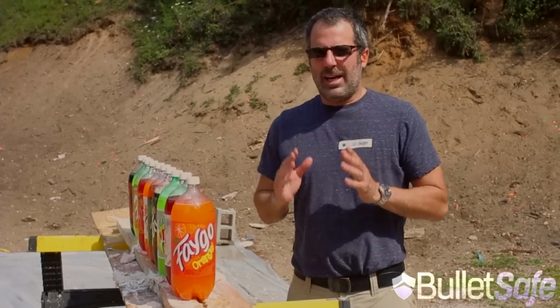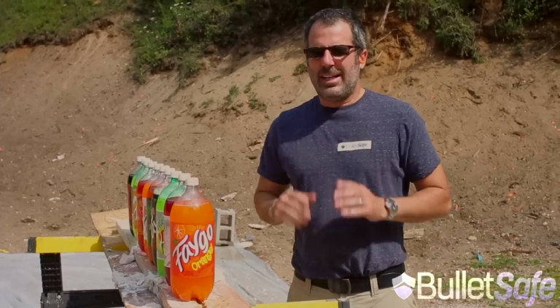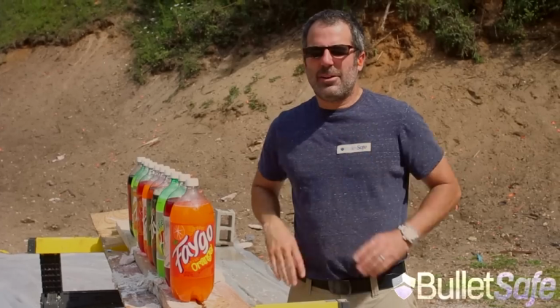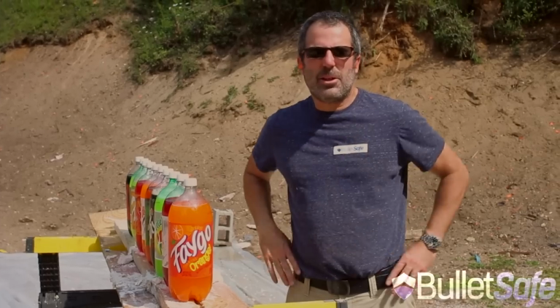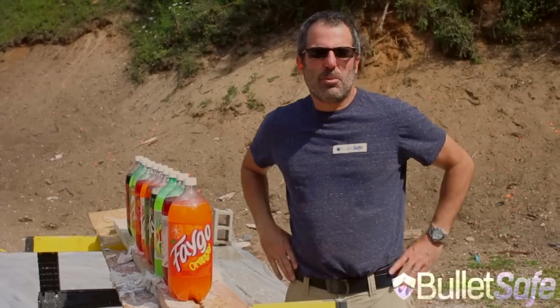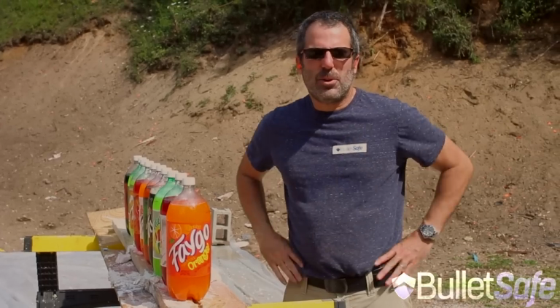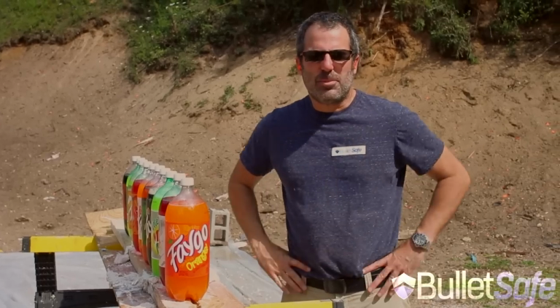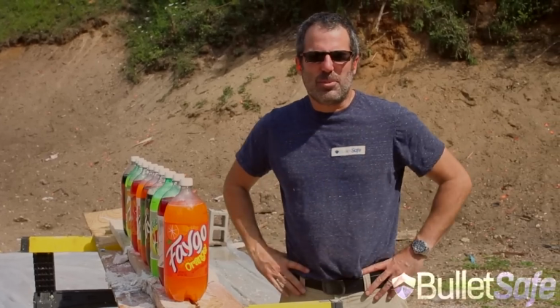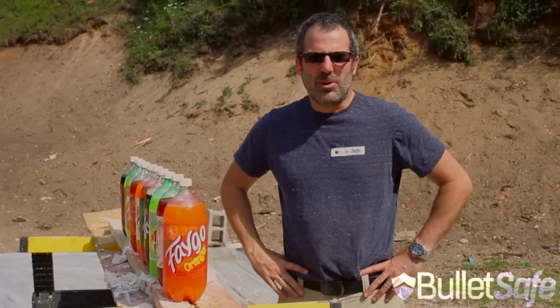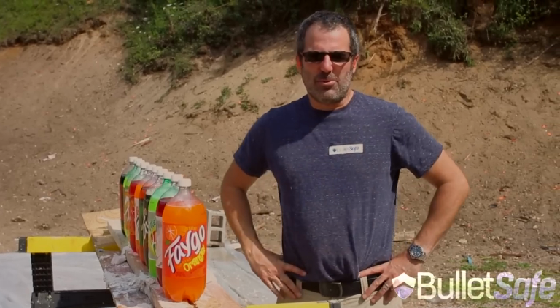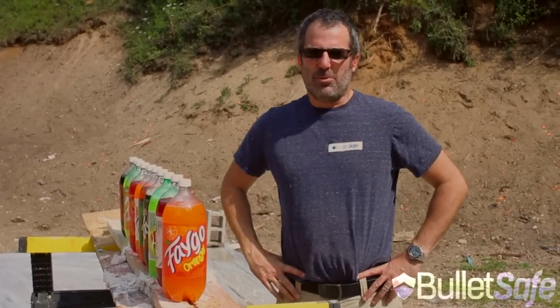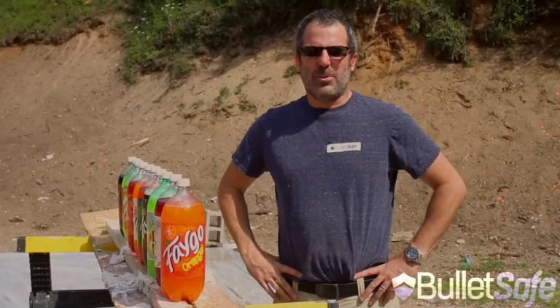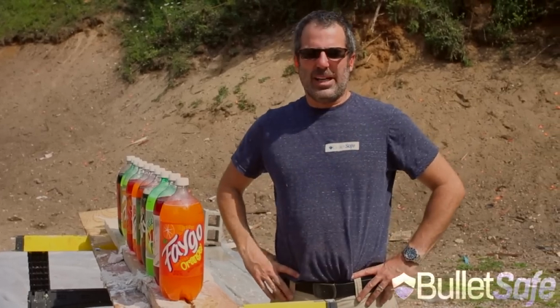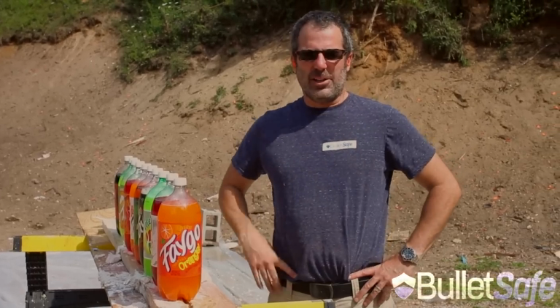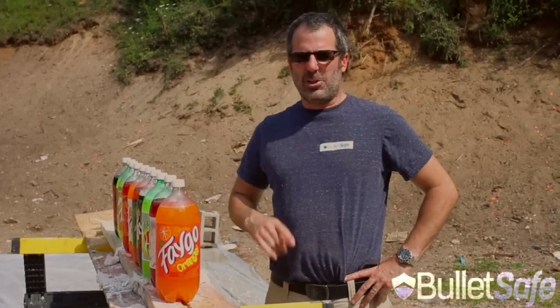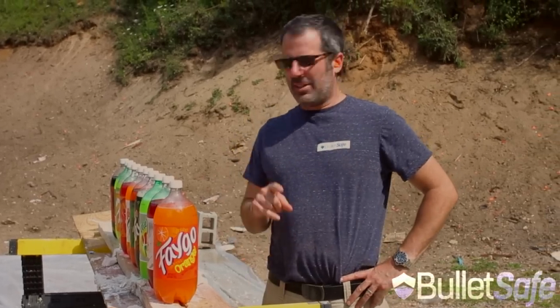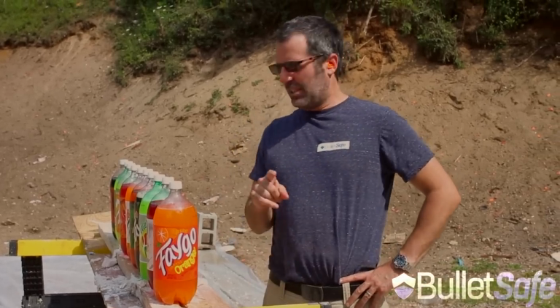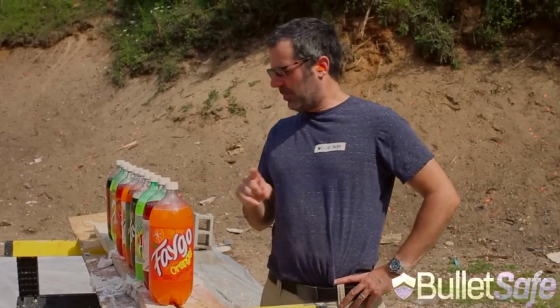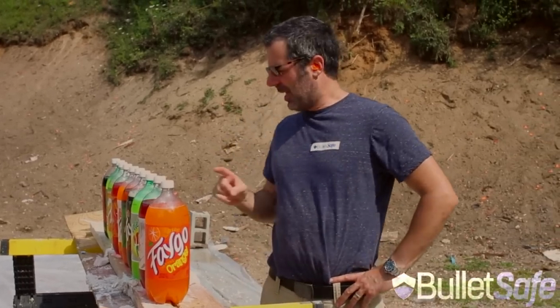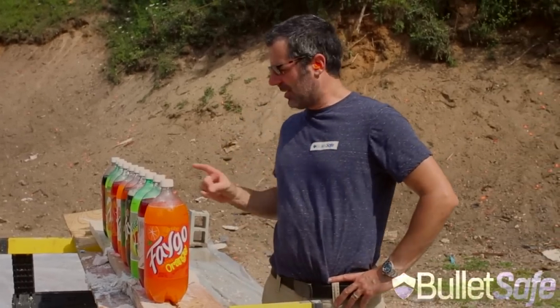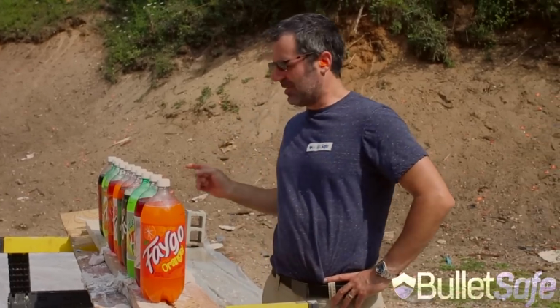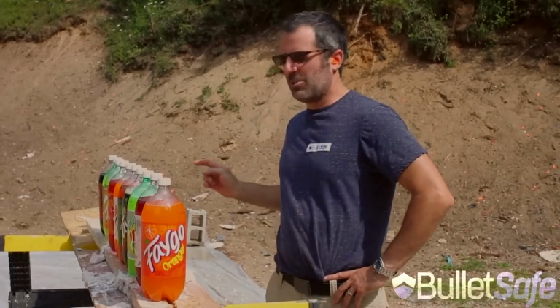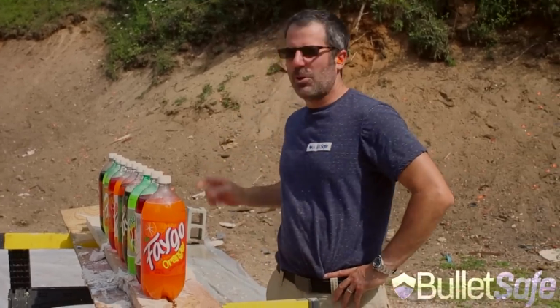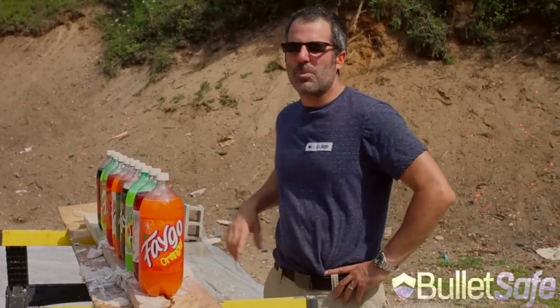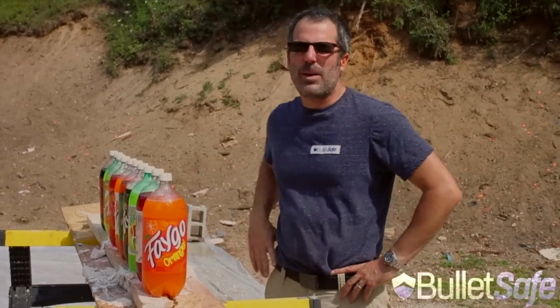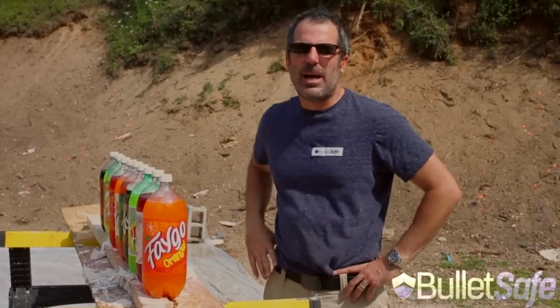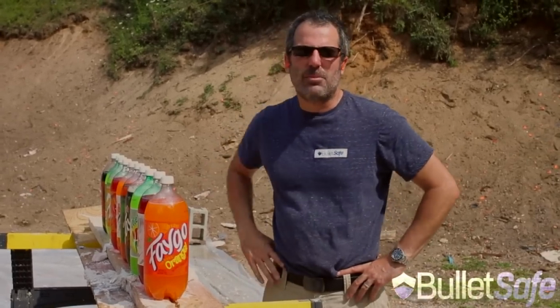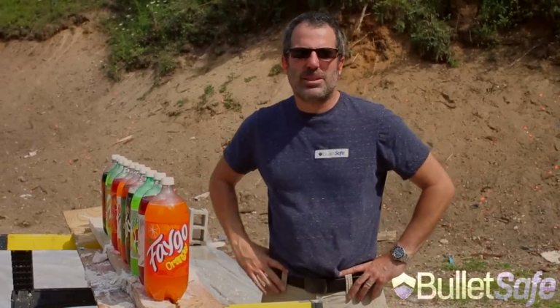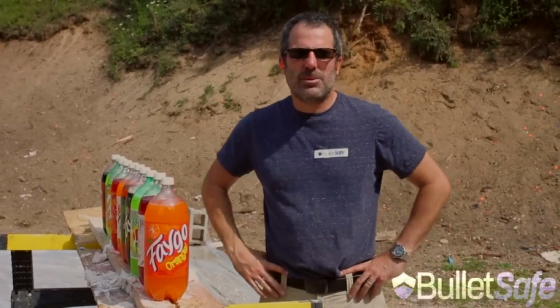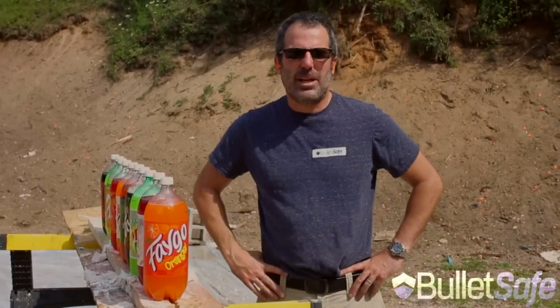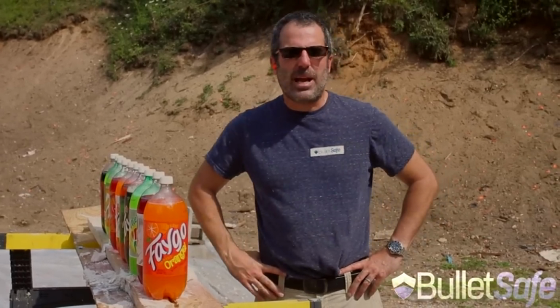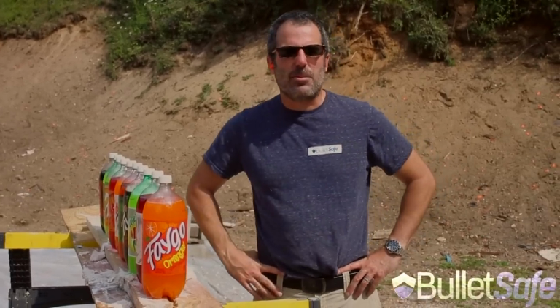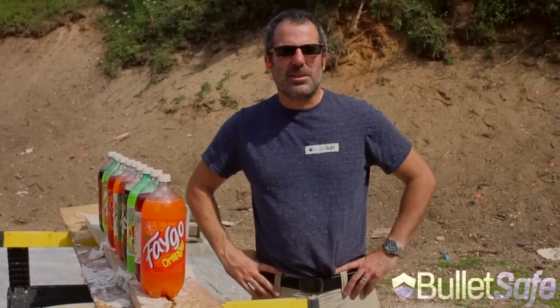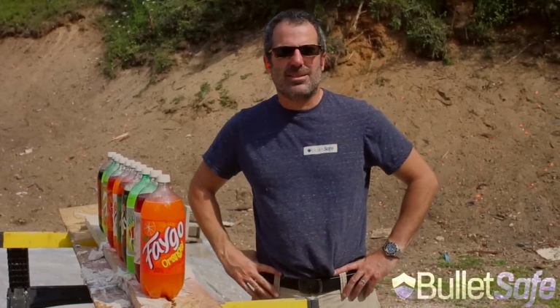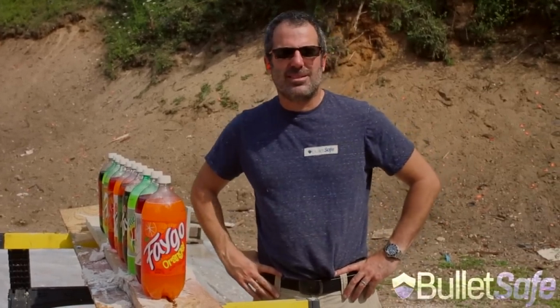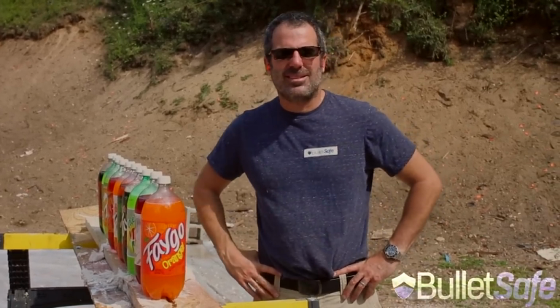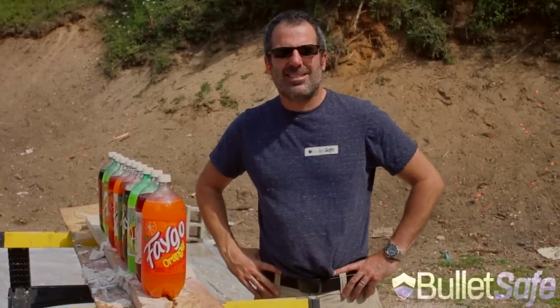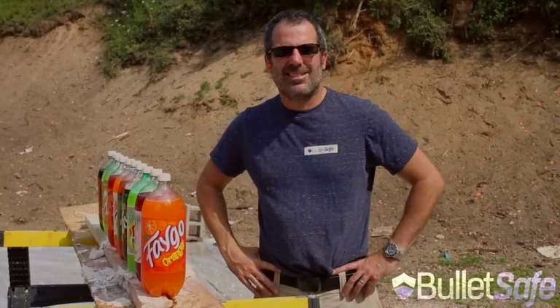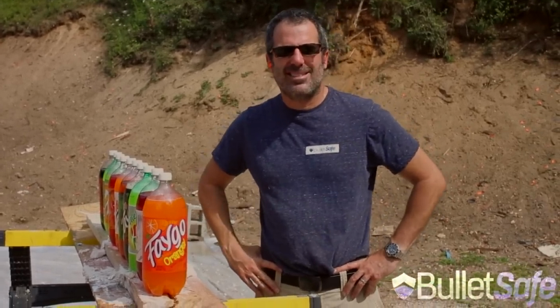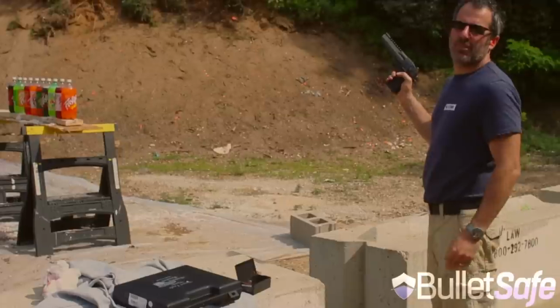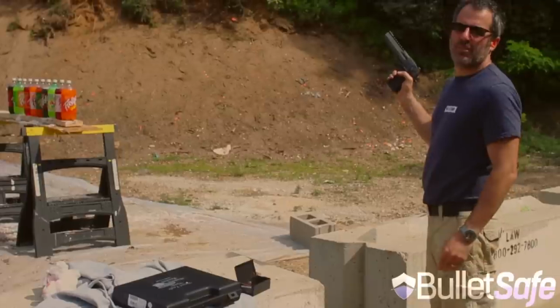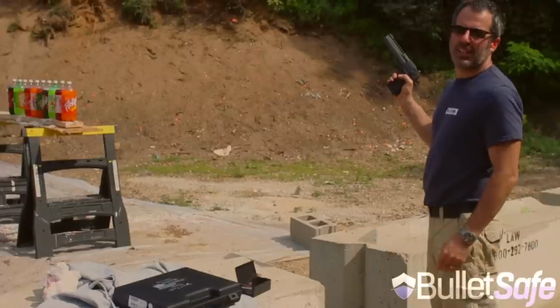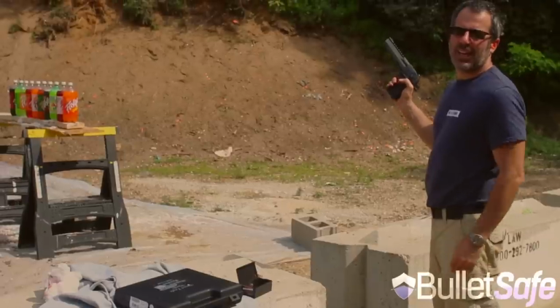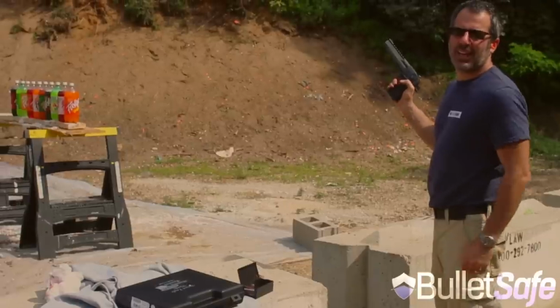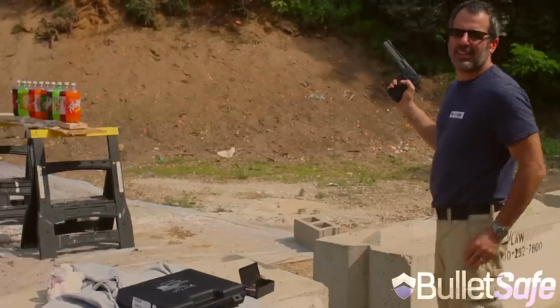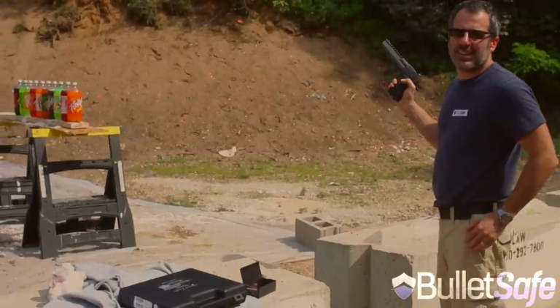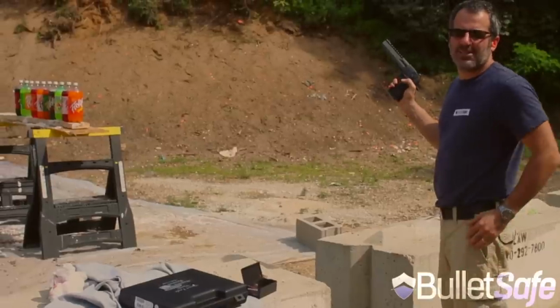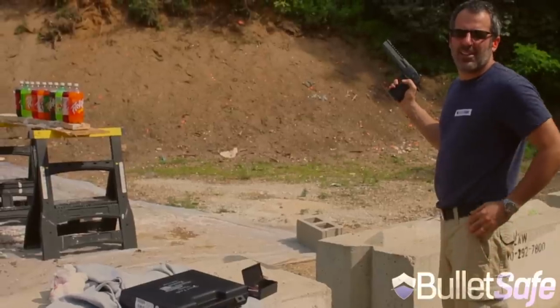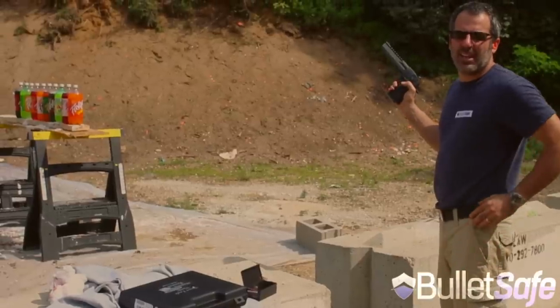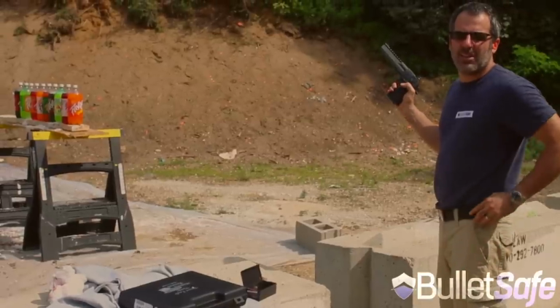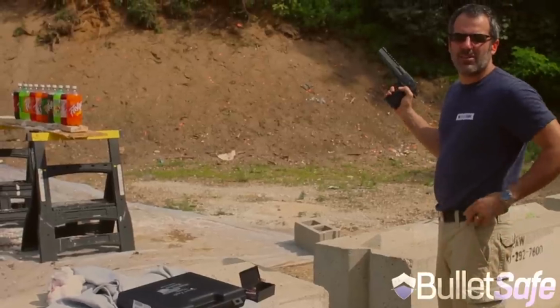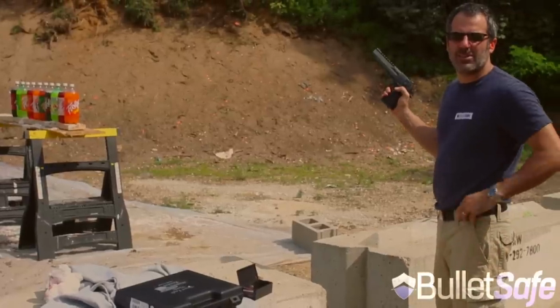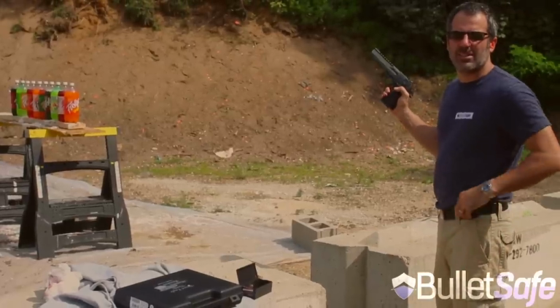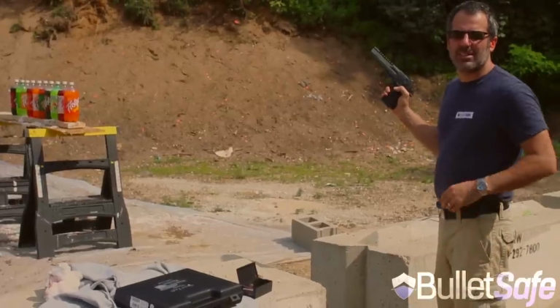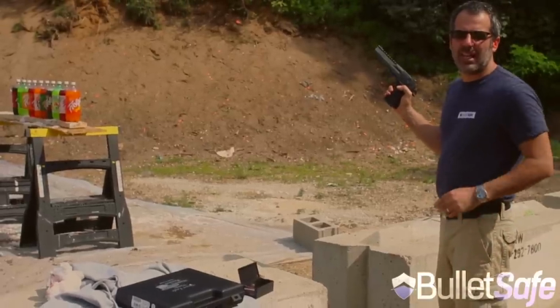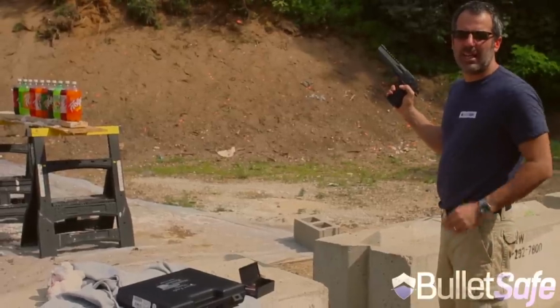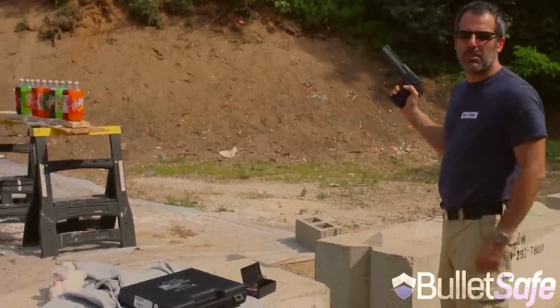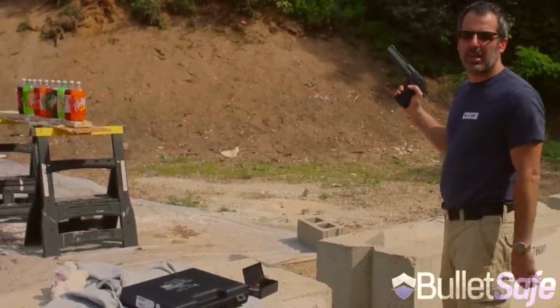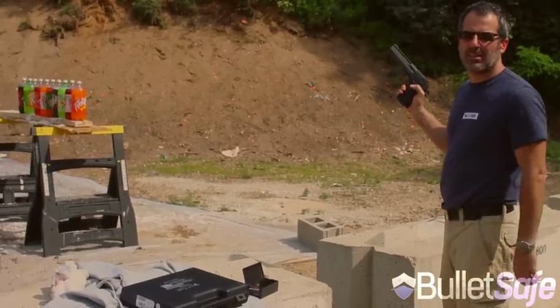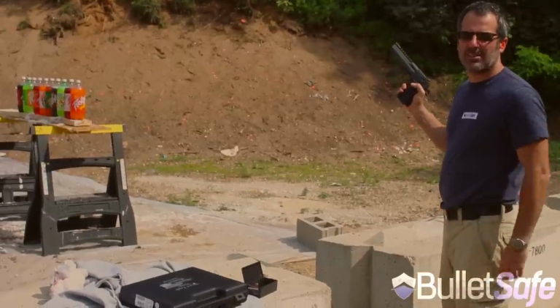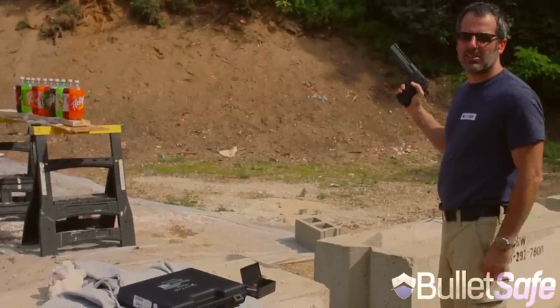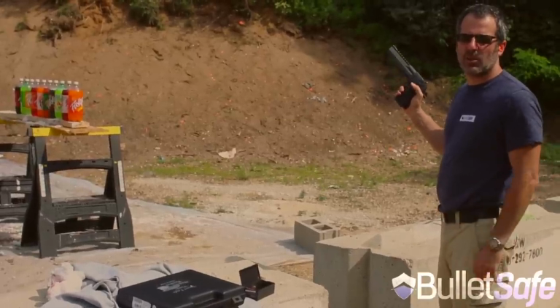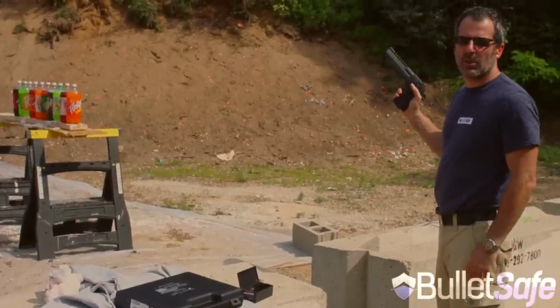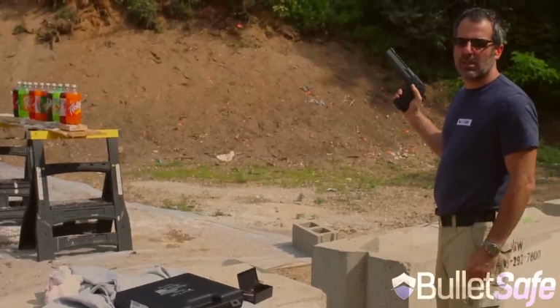I doubt they're bulletproof. We're going to shoot these bottles of soda pop and see what happens. .50 cal Desert Eagle versus ten bottles of soda.